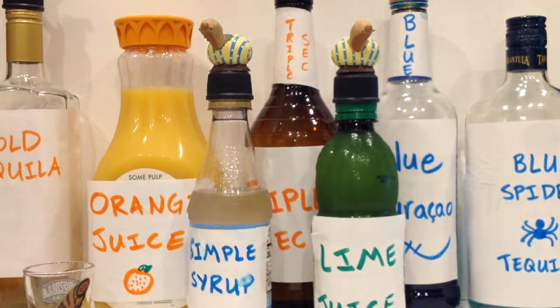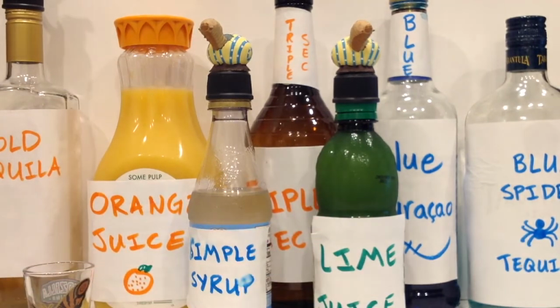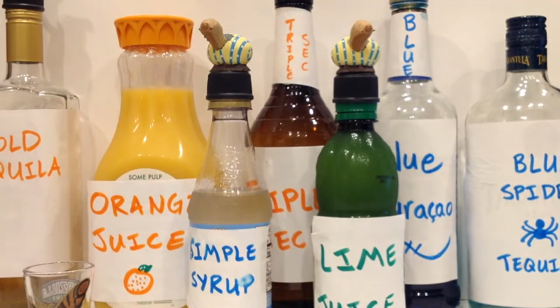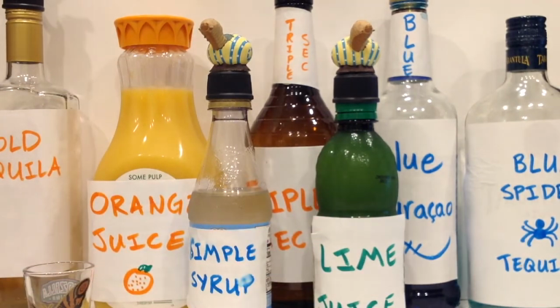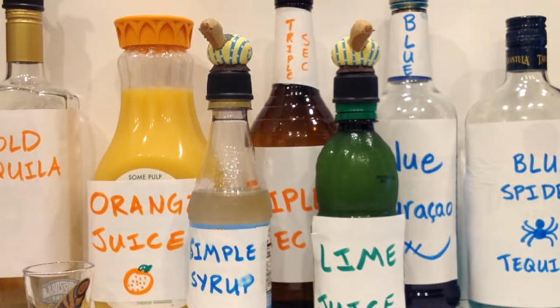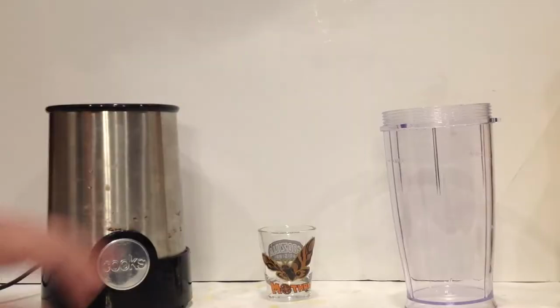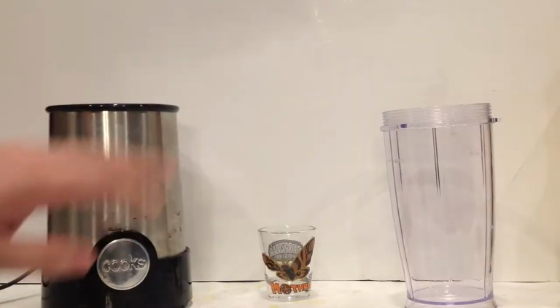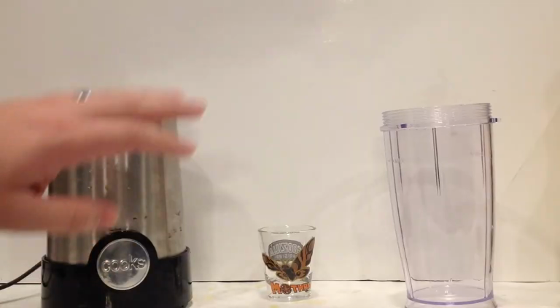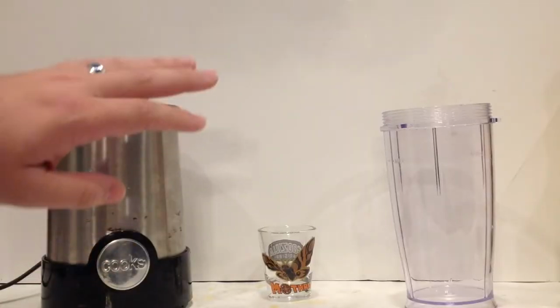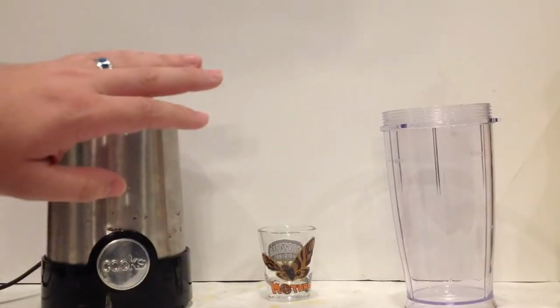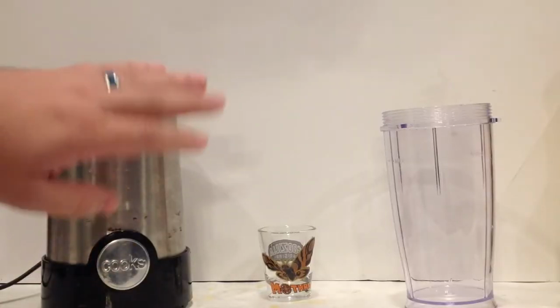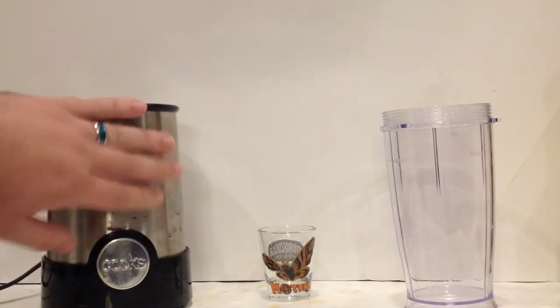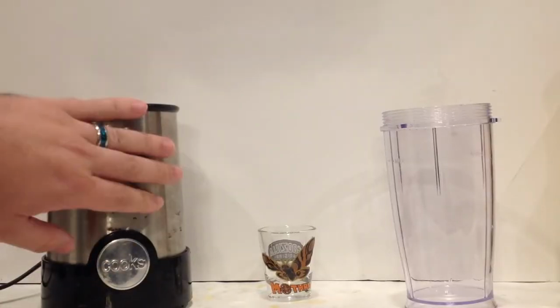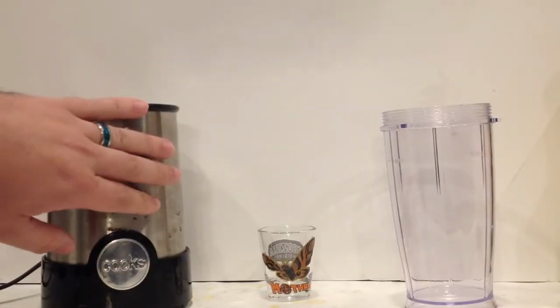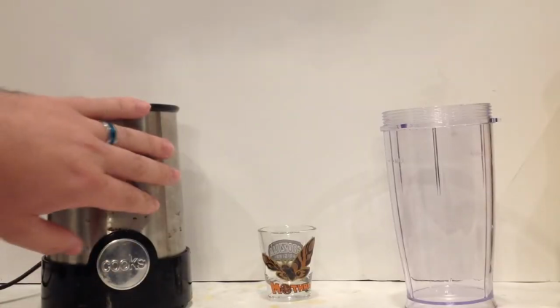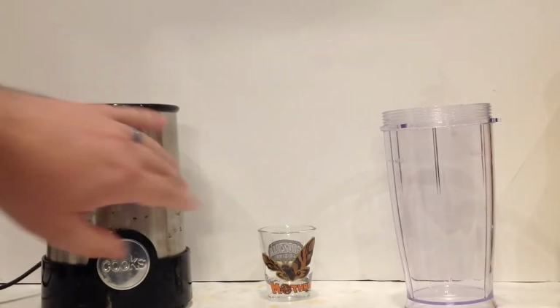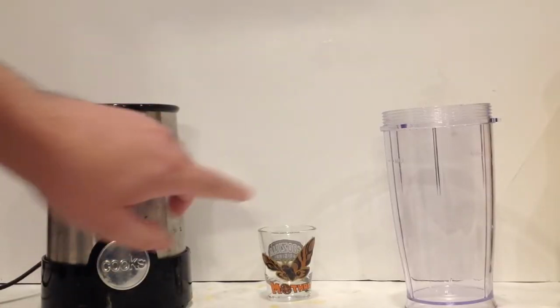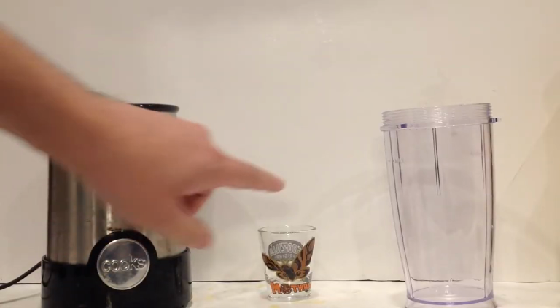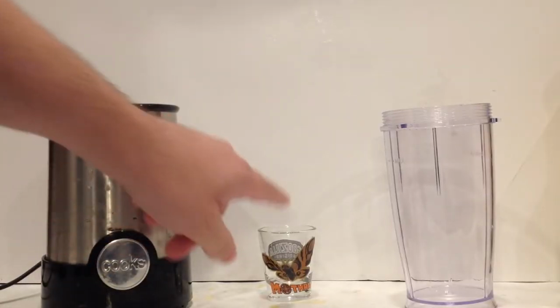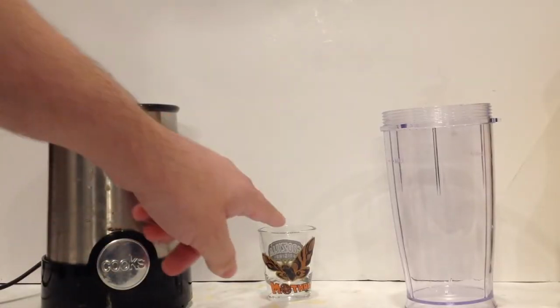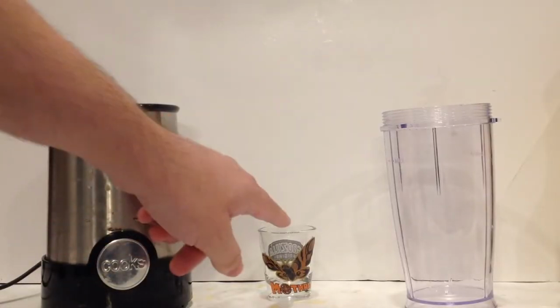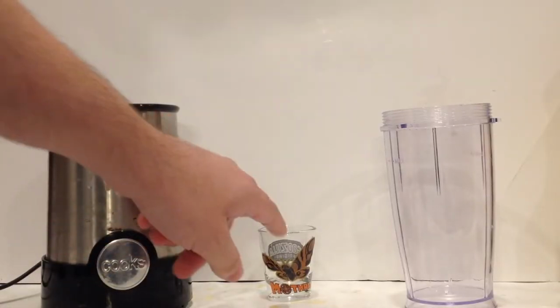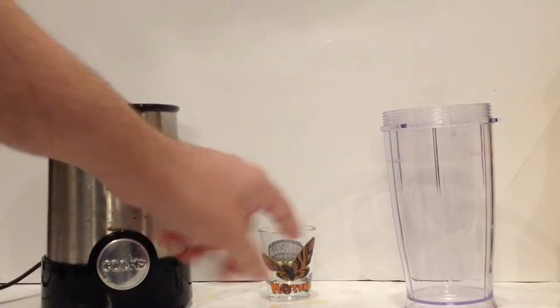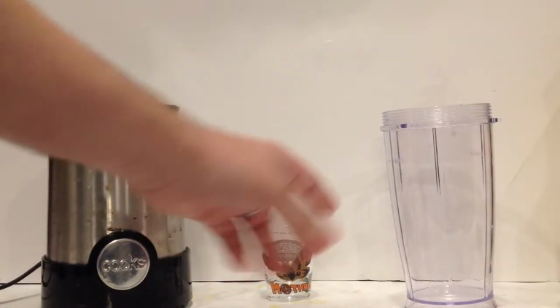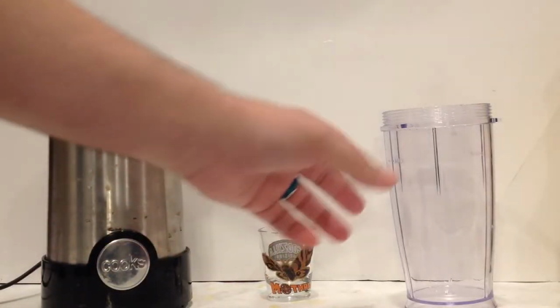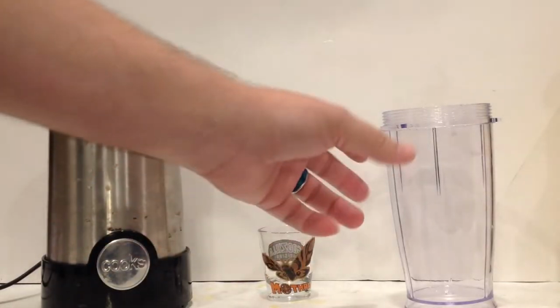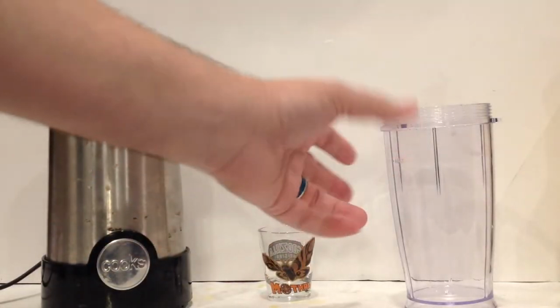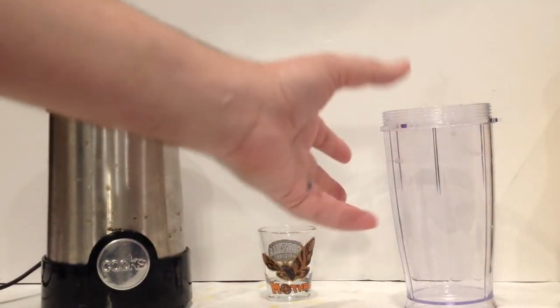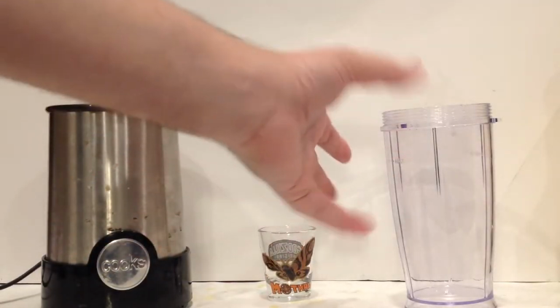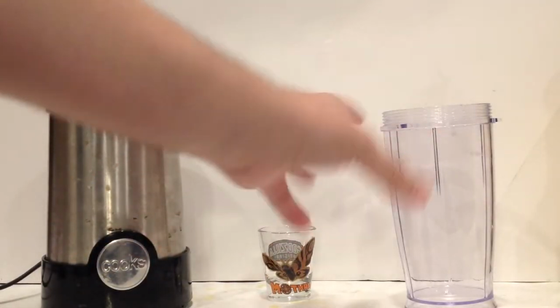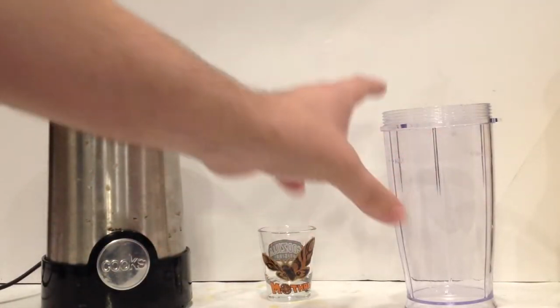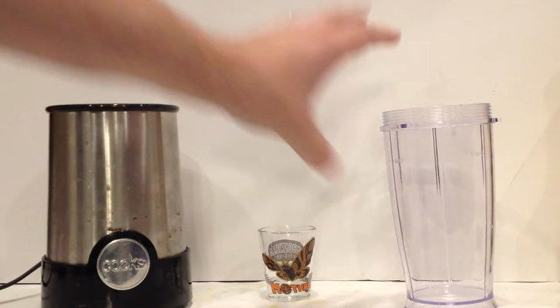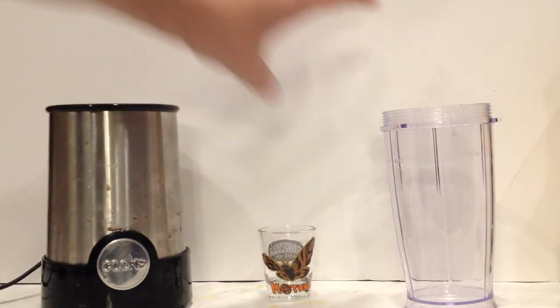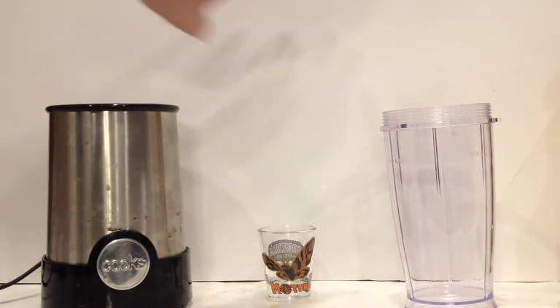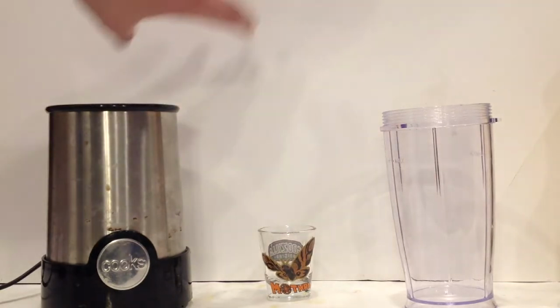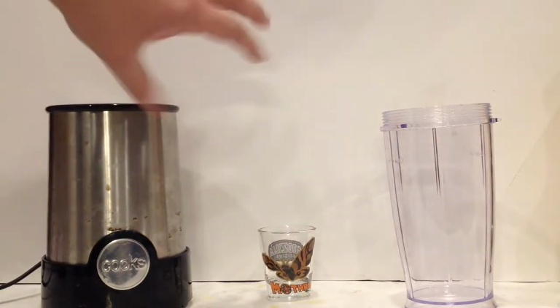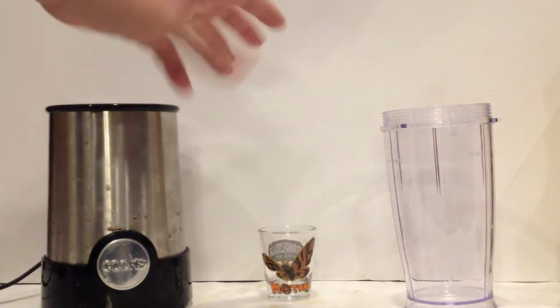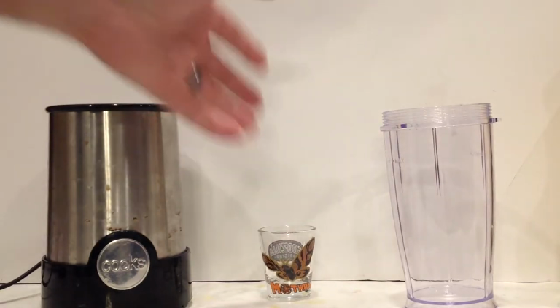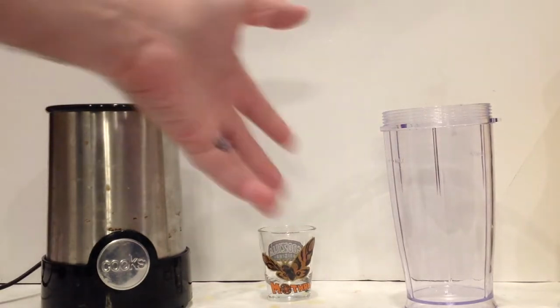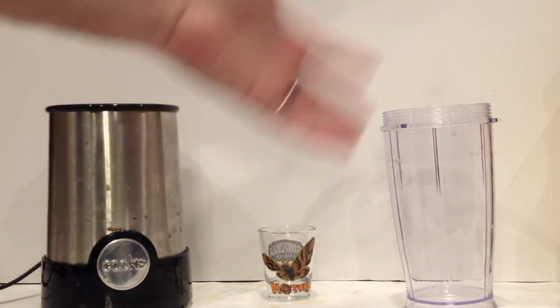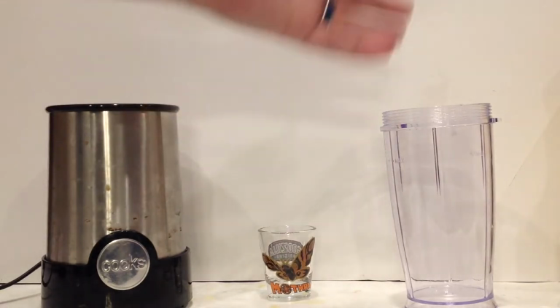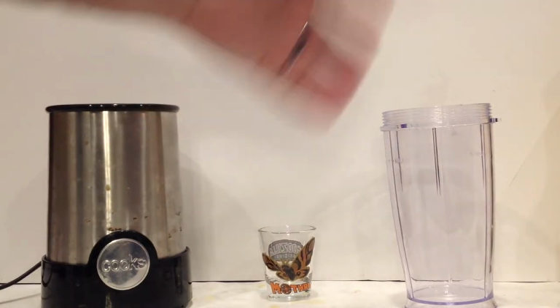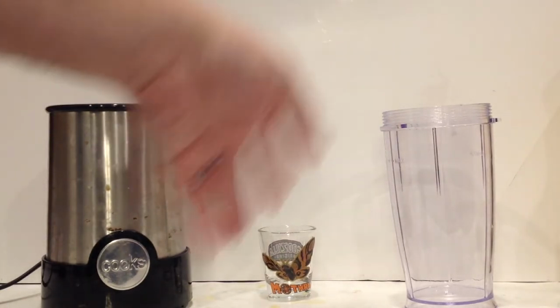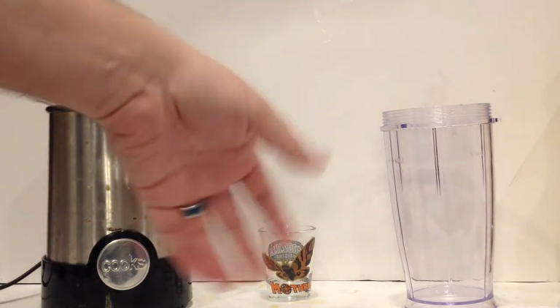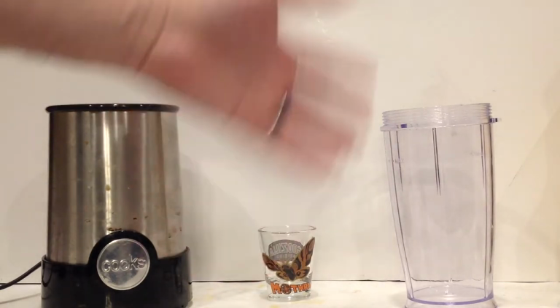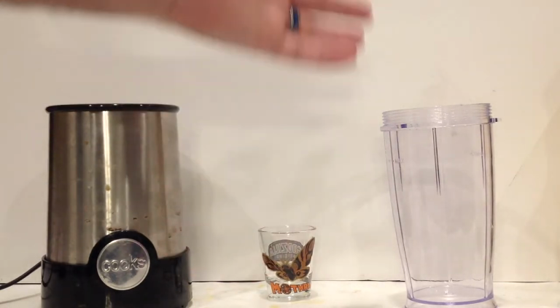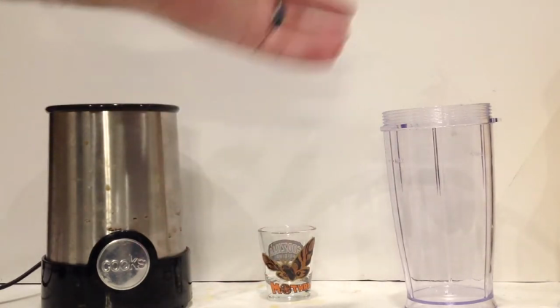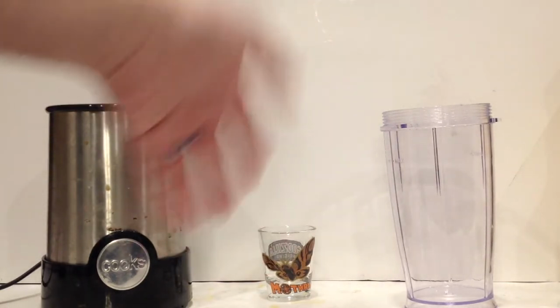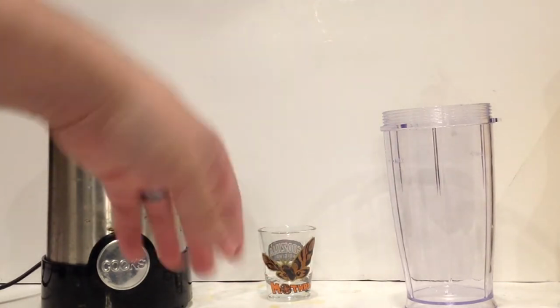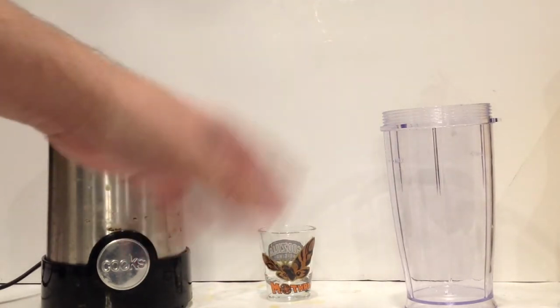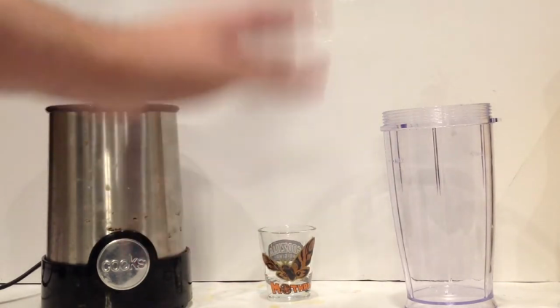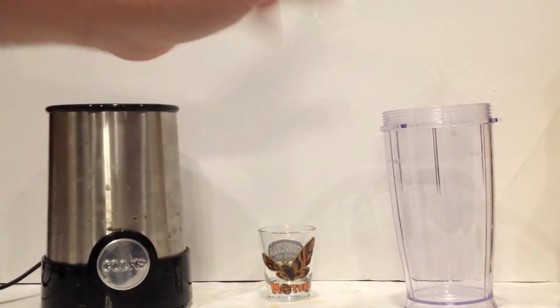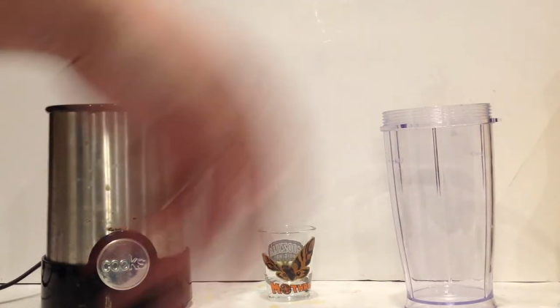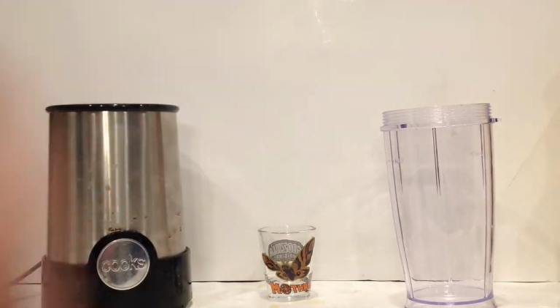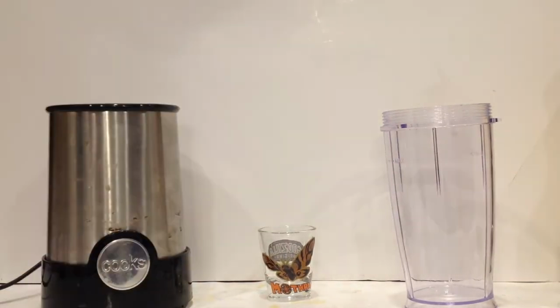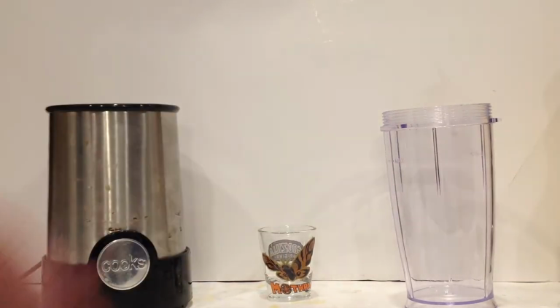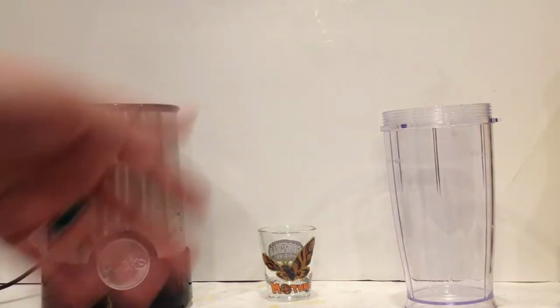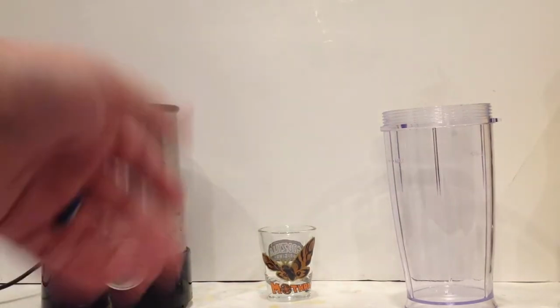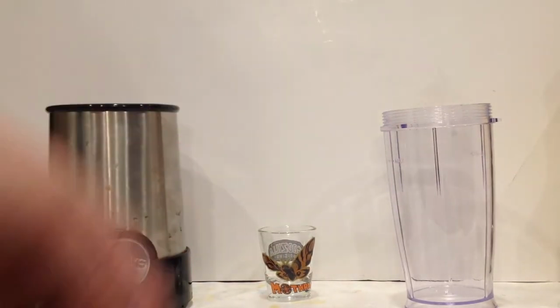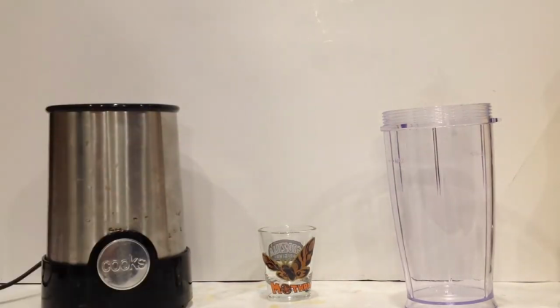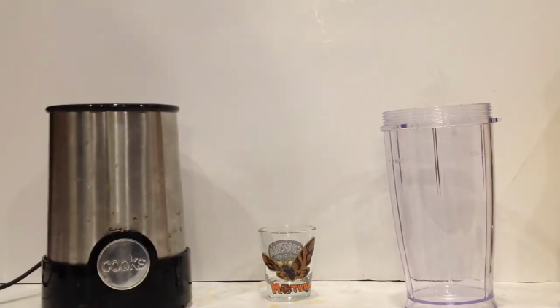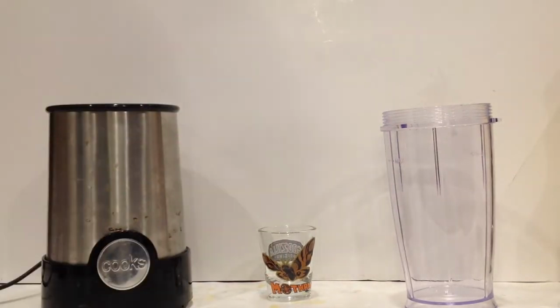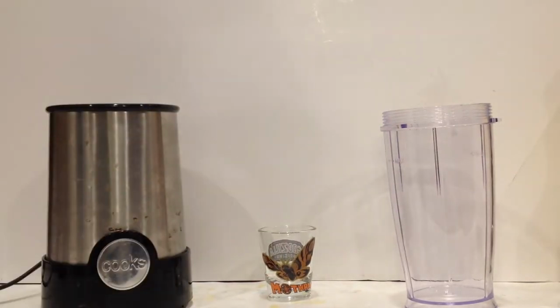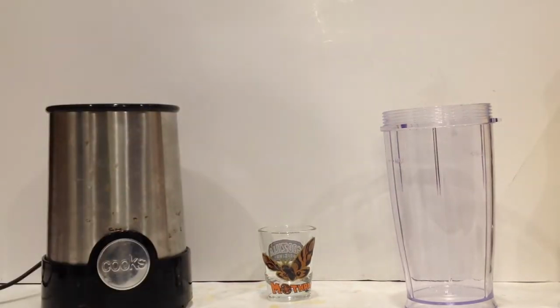You'll need your blender, your measuring tool, and your blending cup container thing. You know how blenders work.